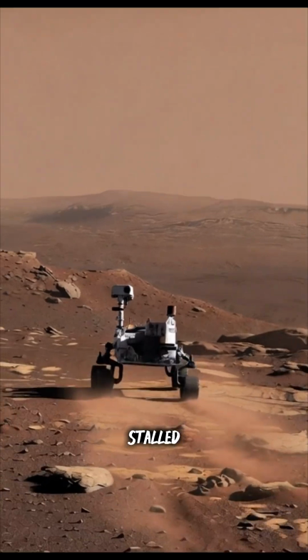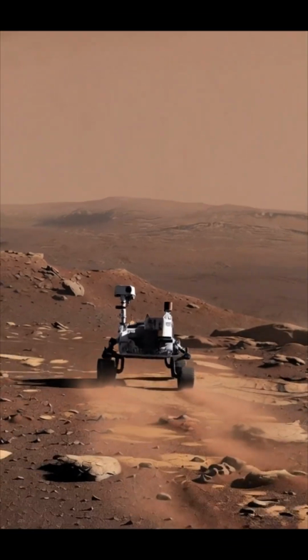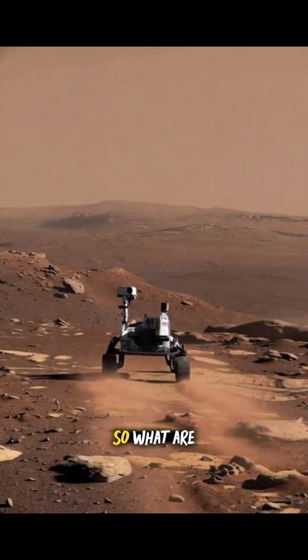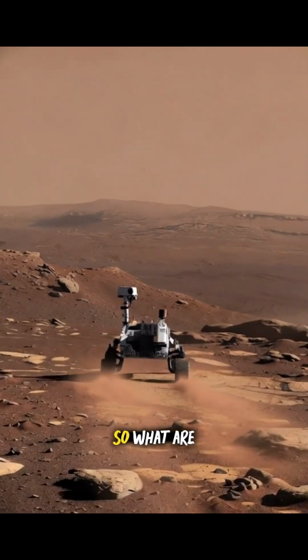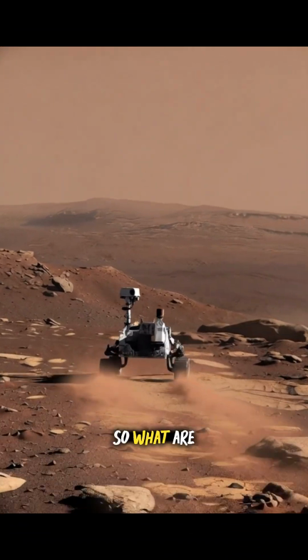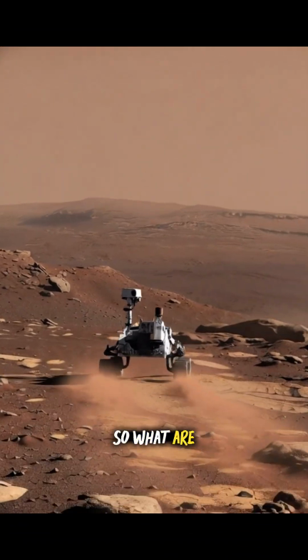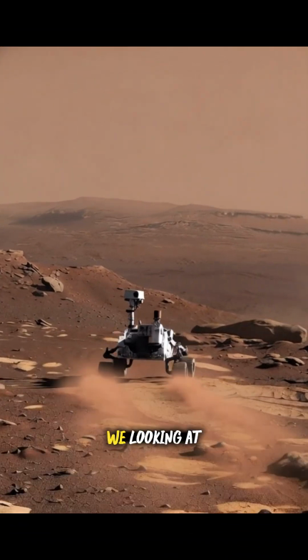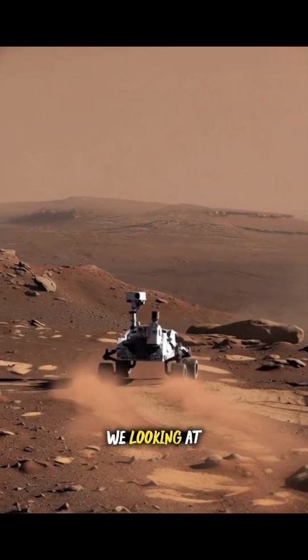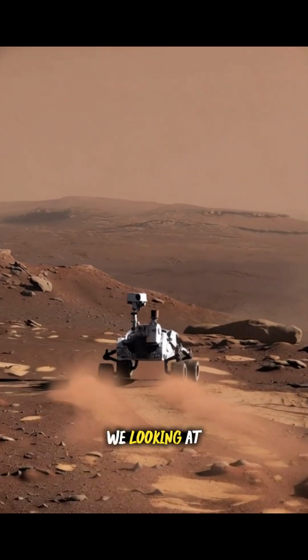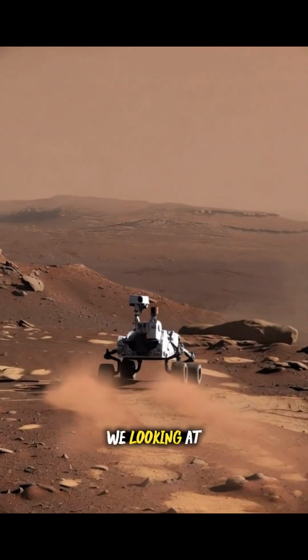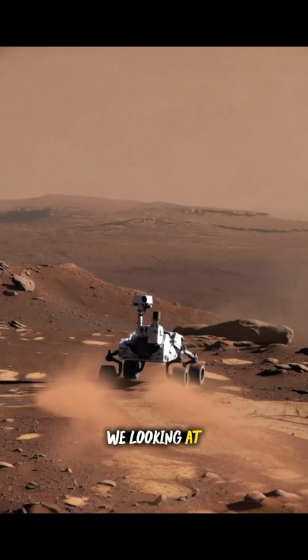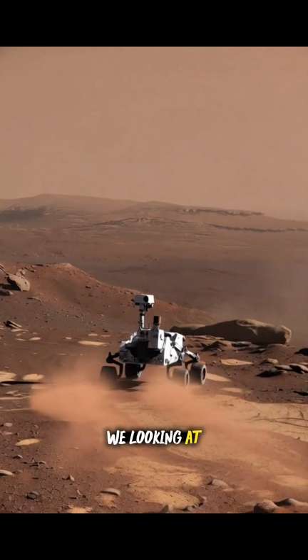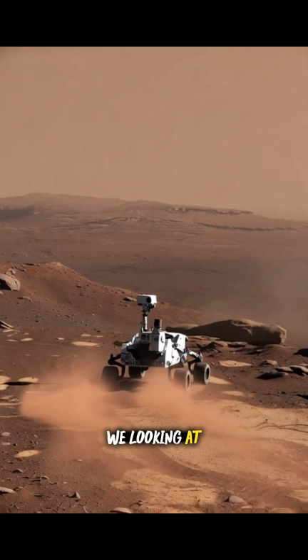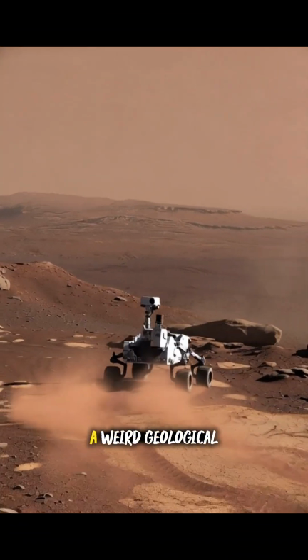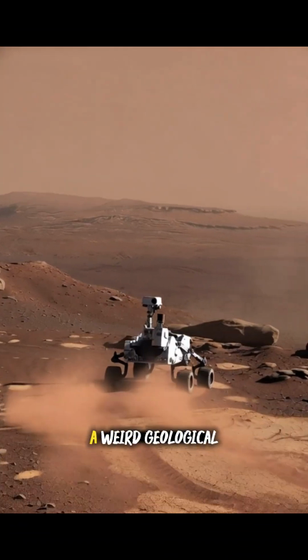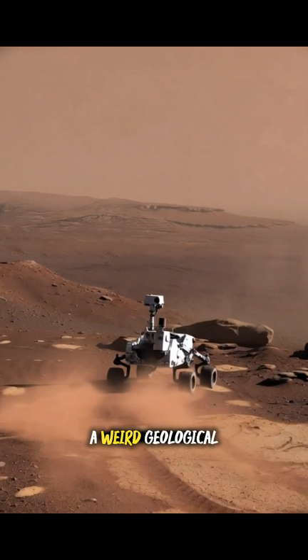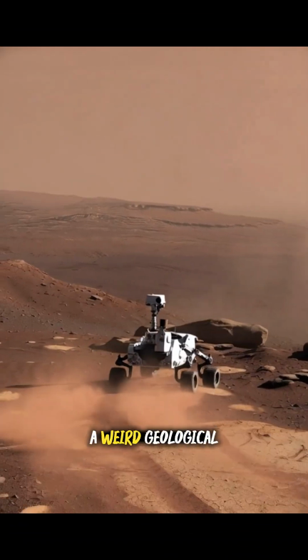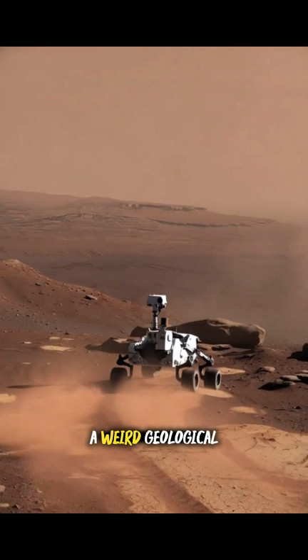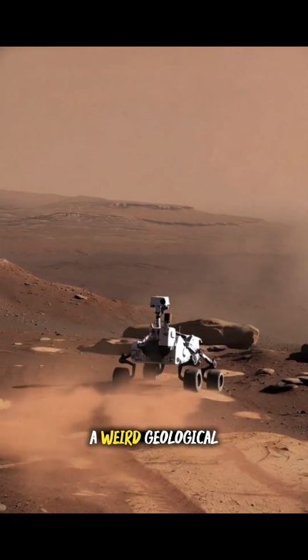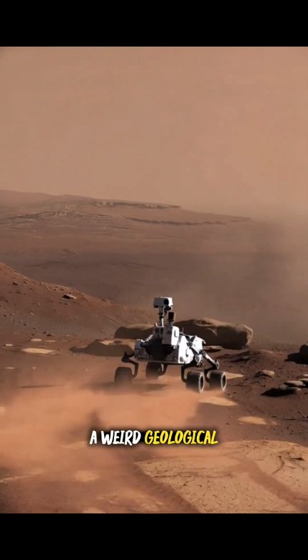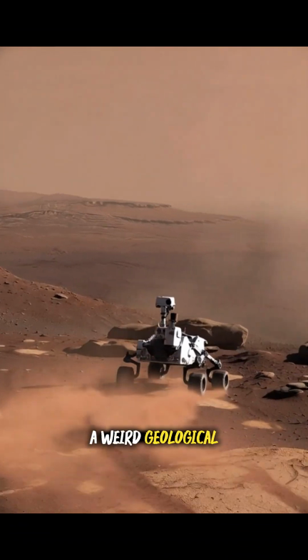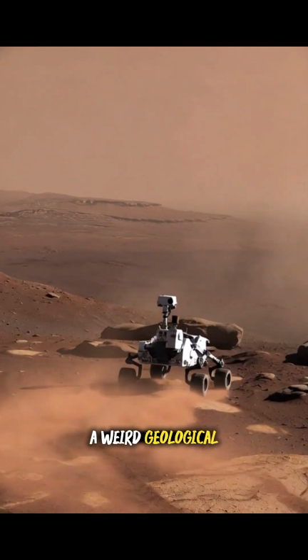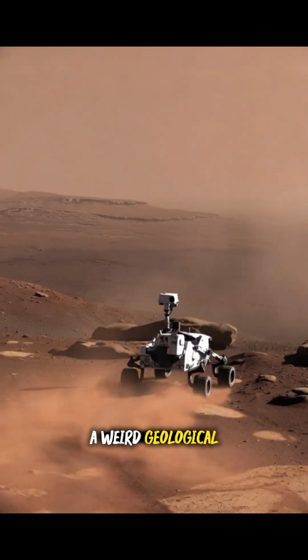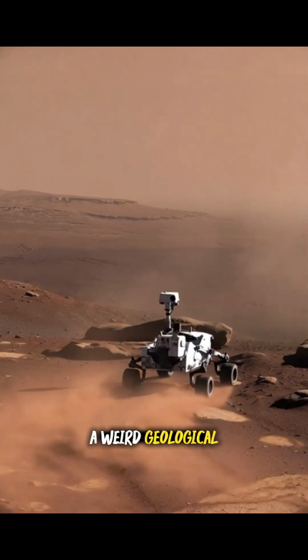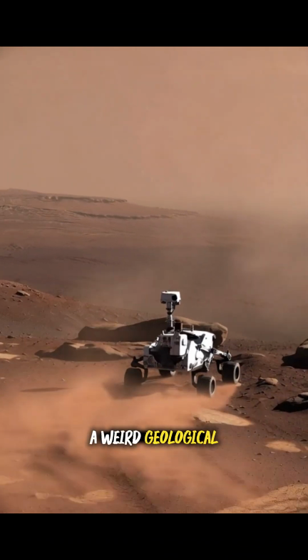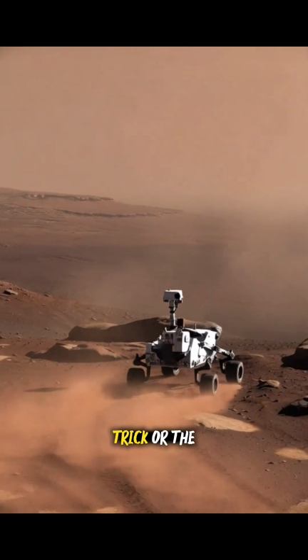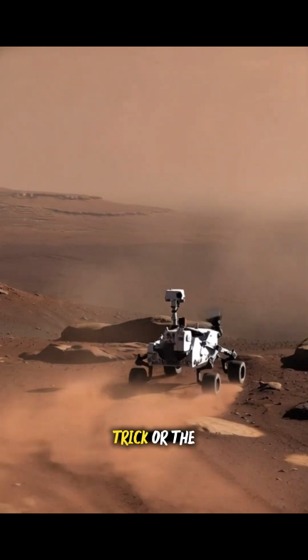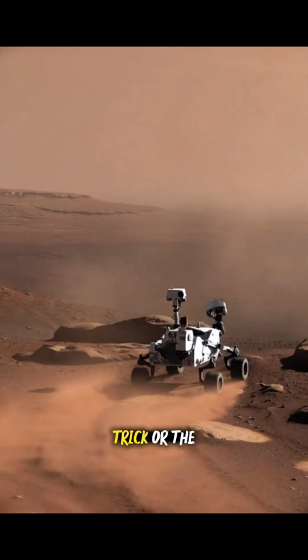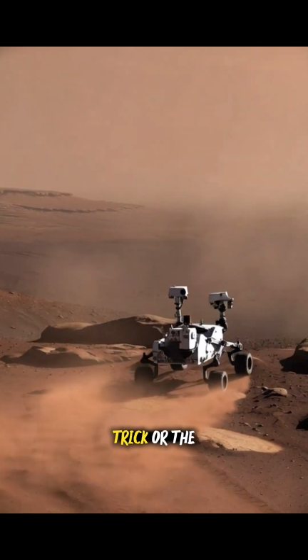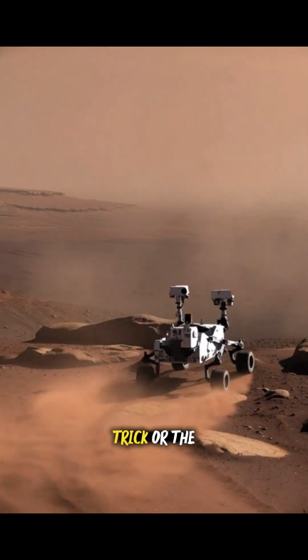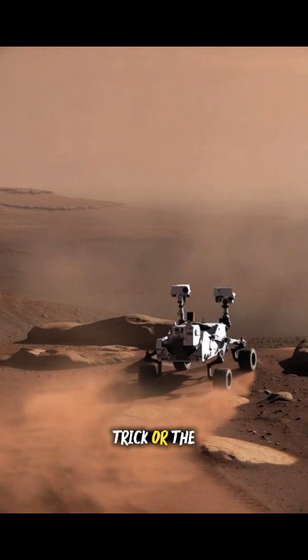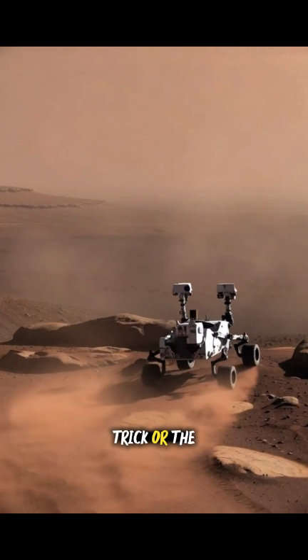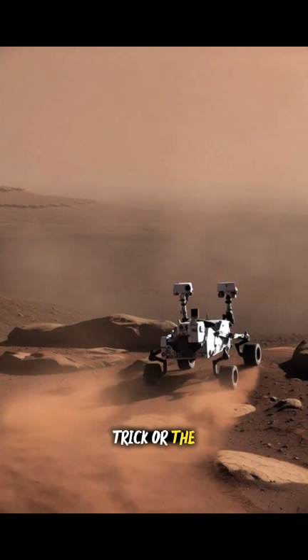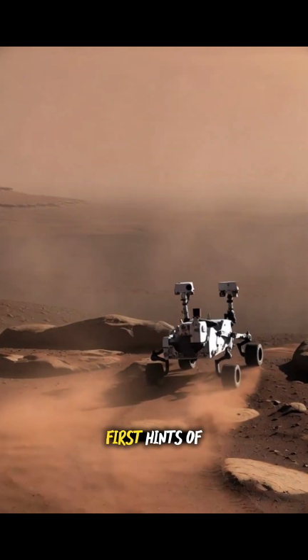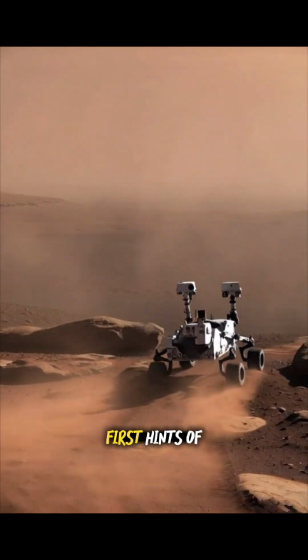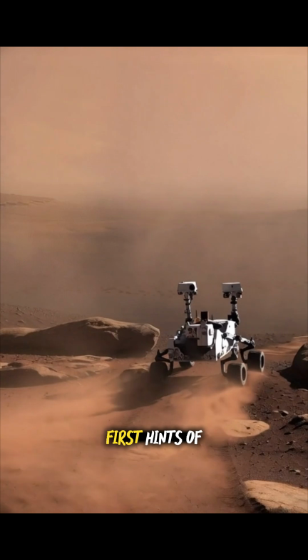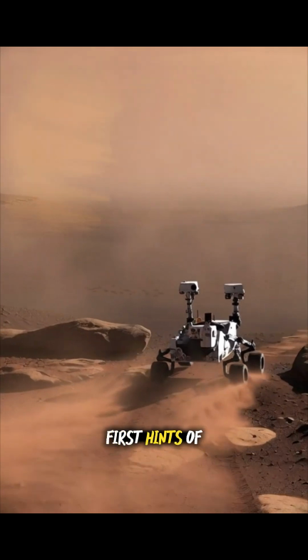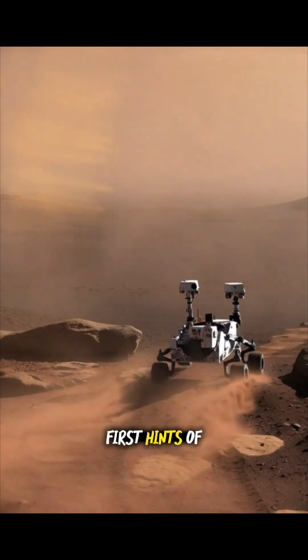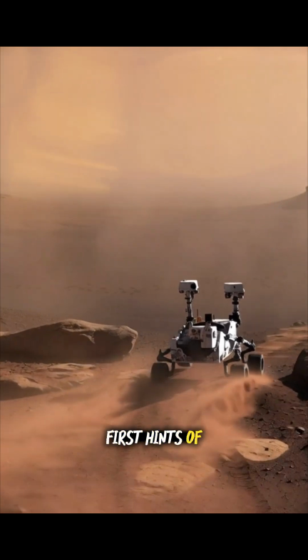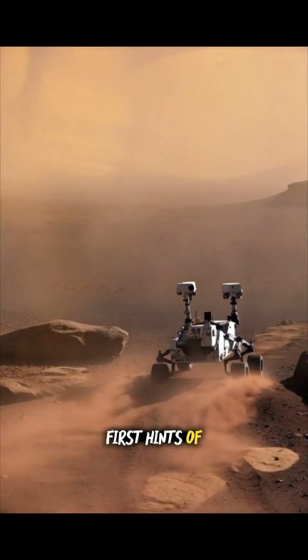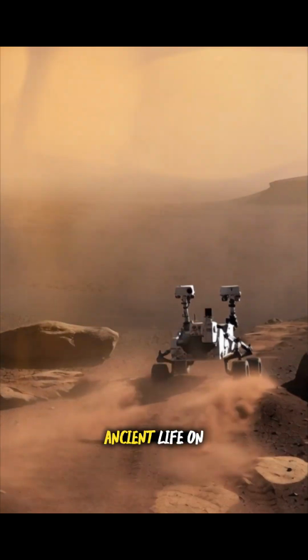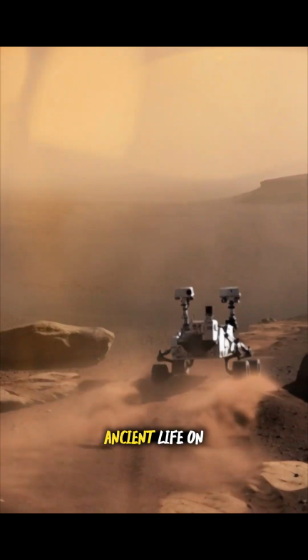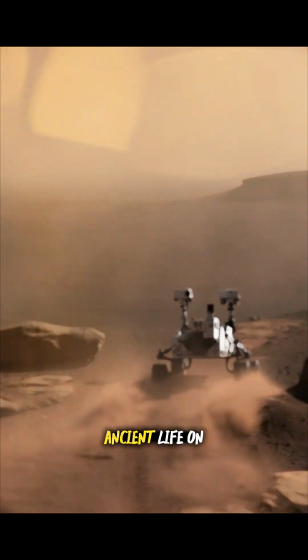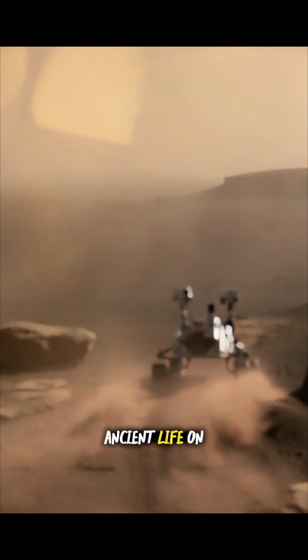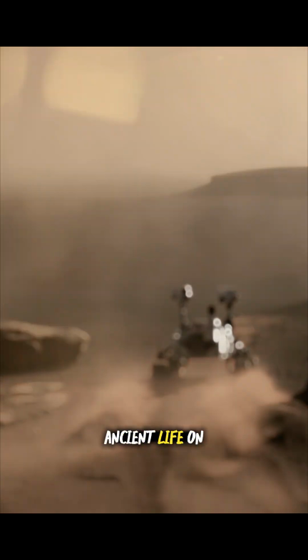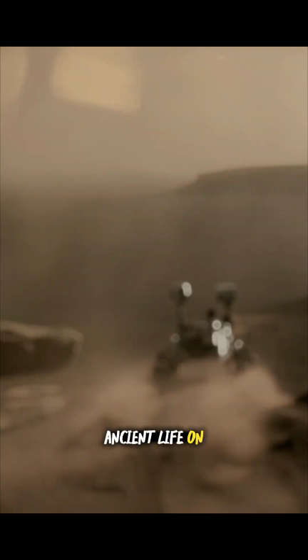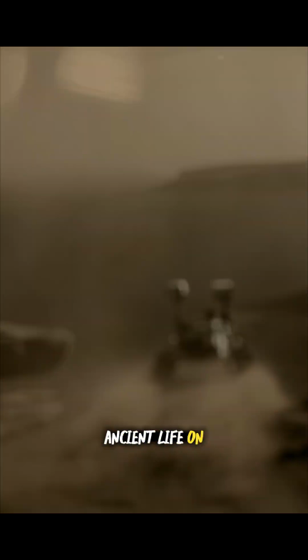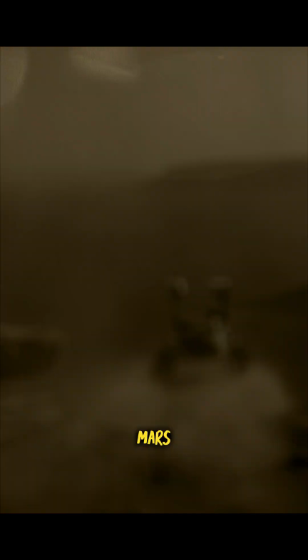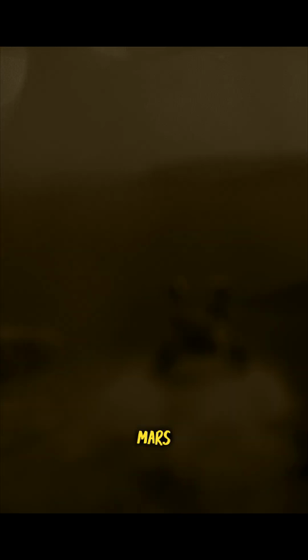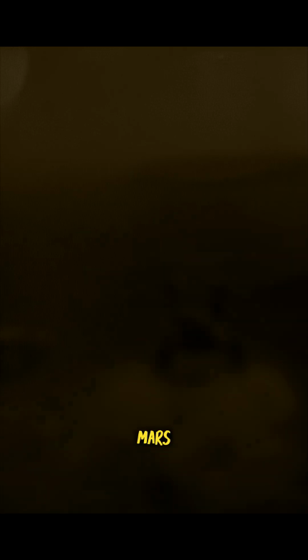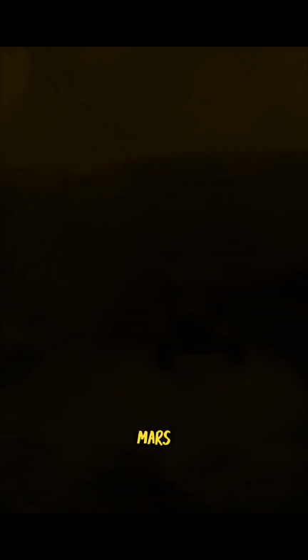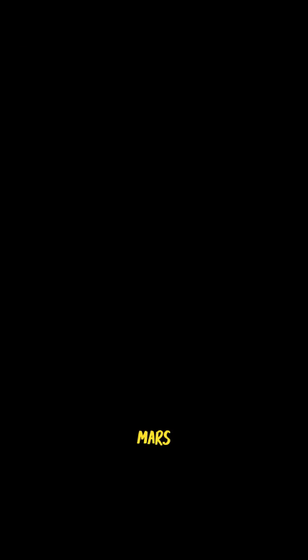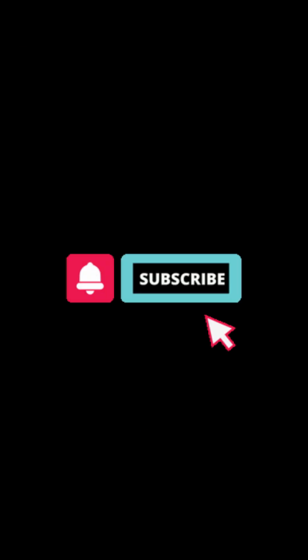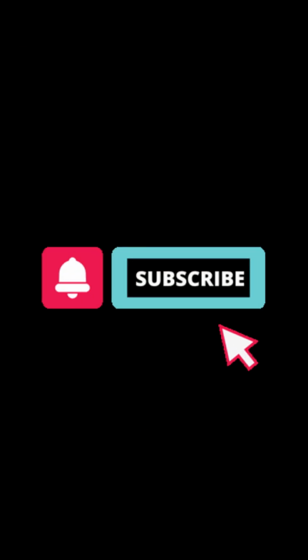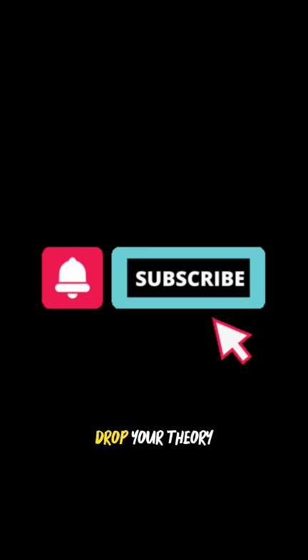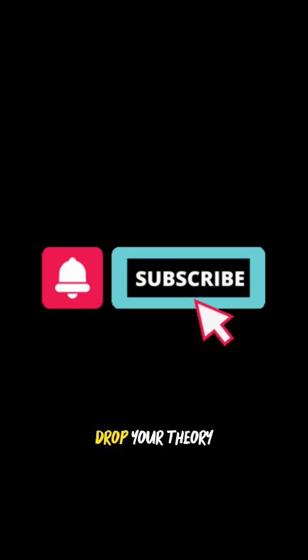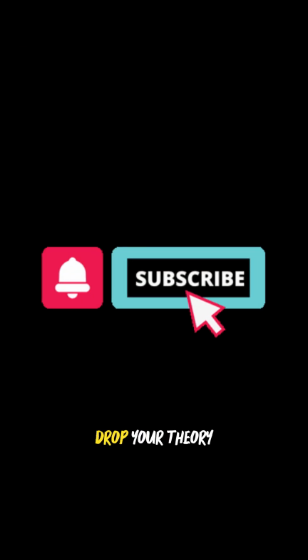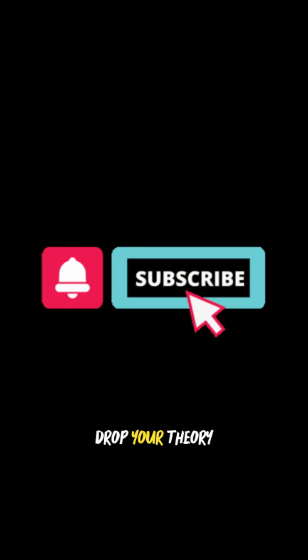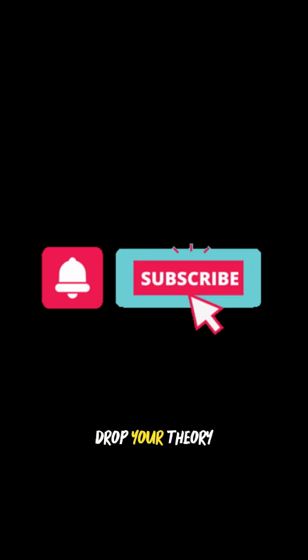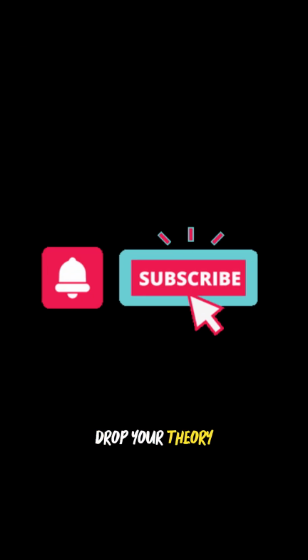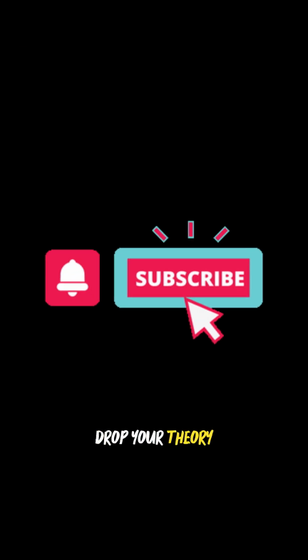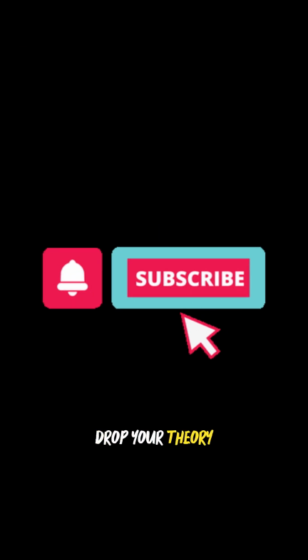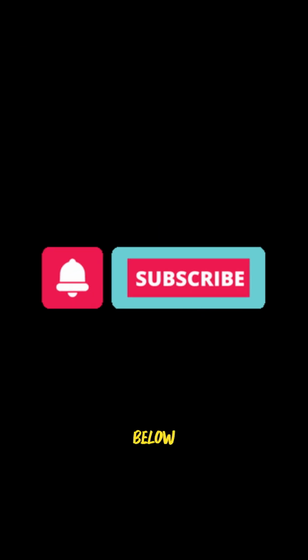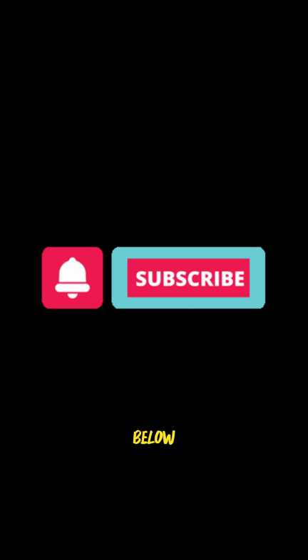So what are we looking at? A weird geological trick? Or the first hints of ancient life on Mars? Drop your theory below.